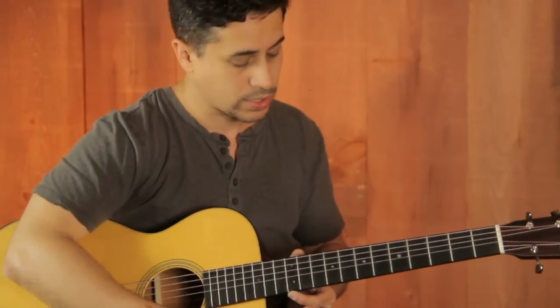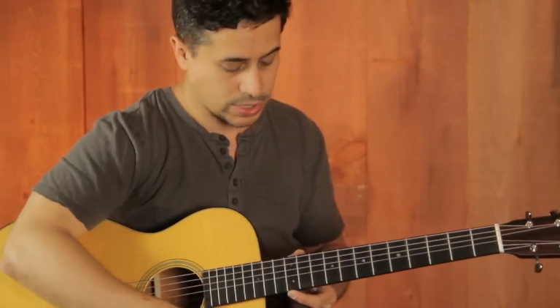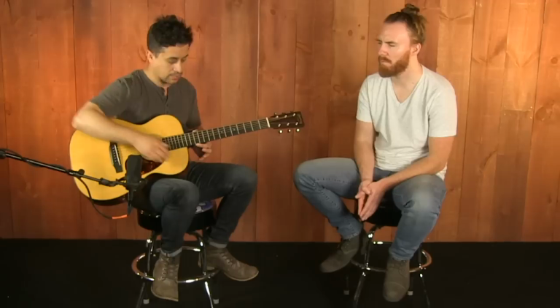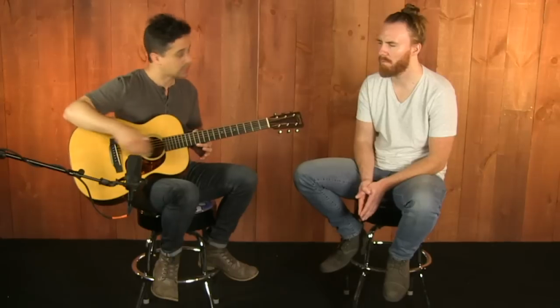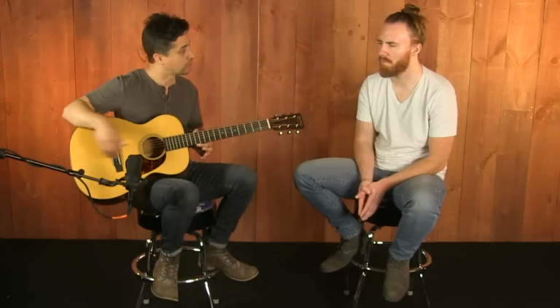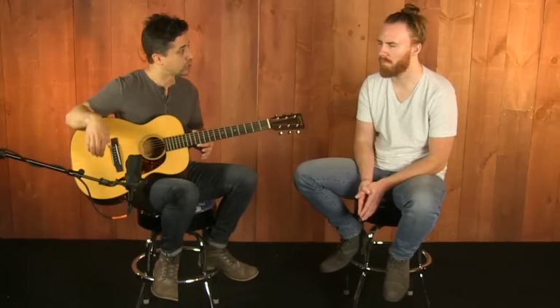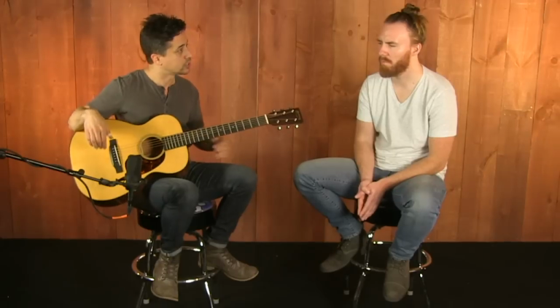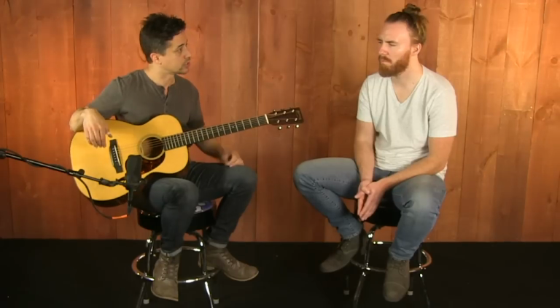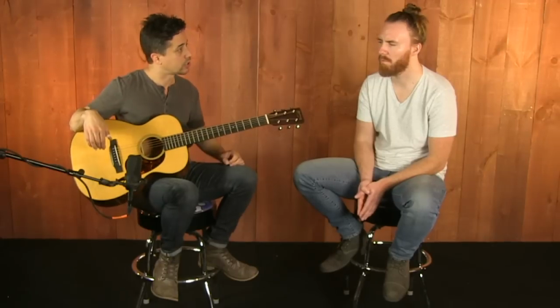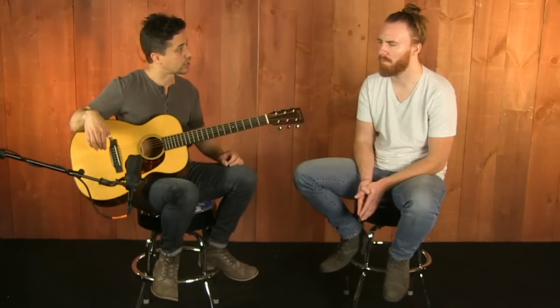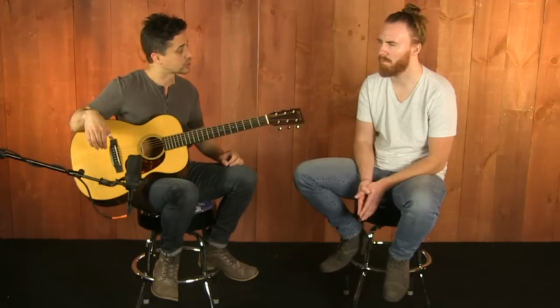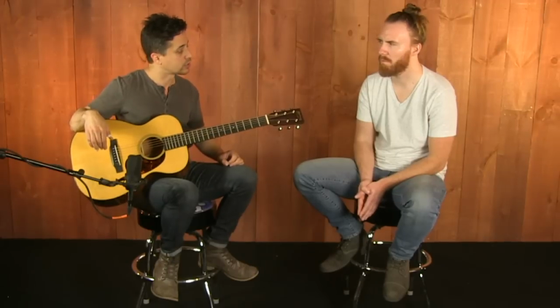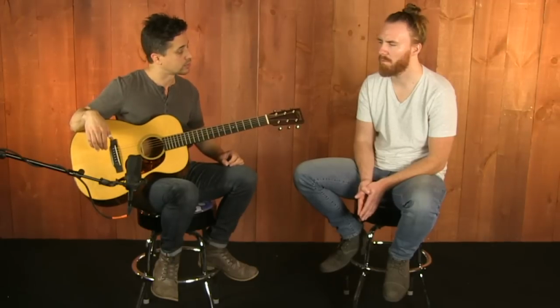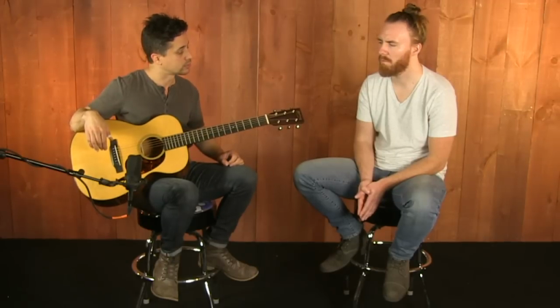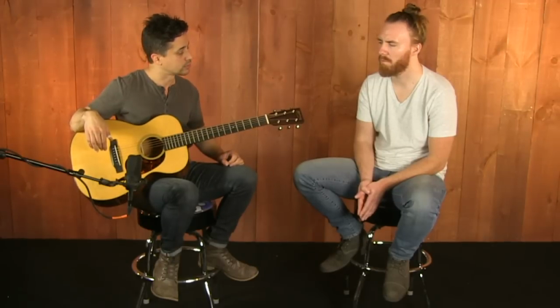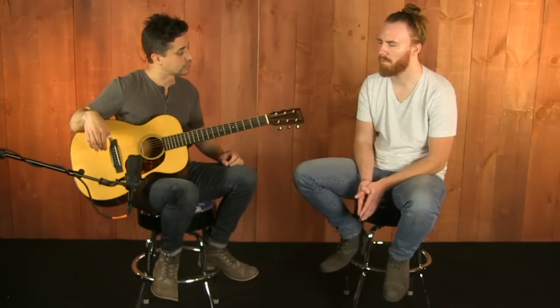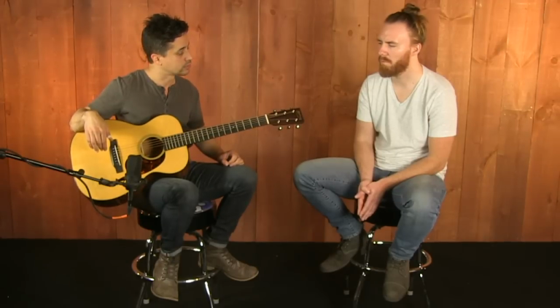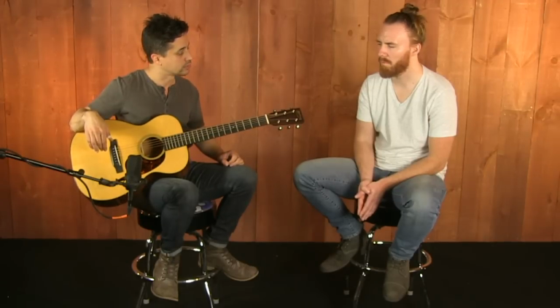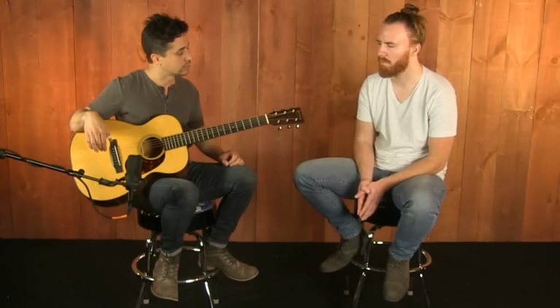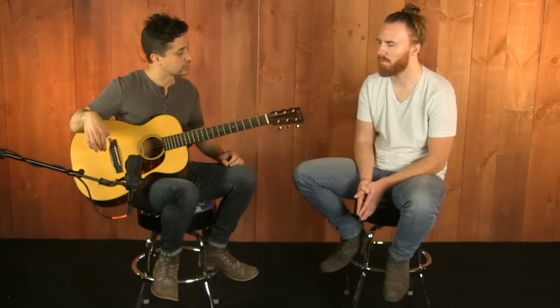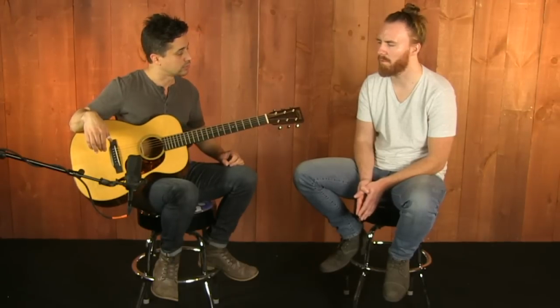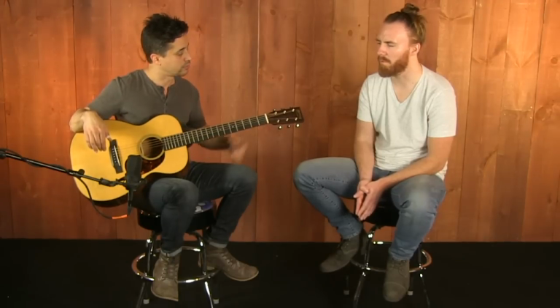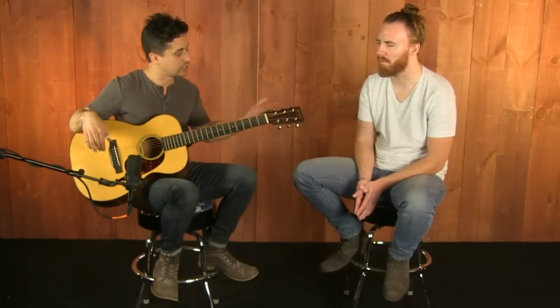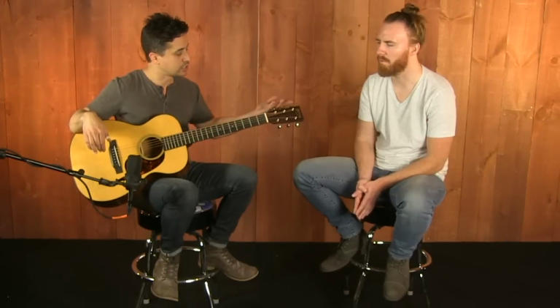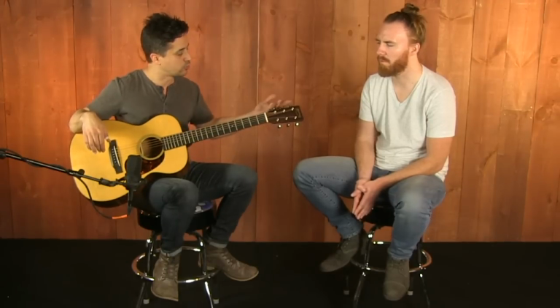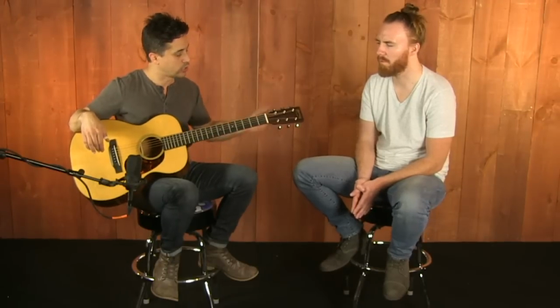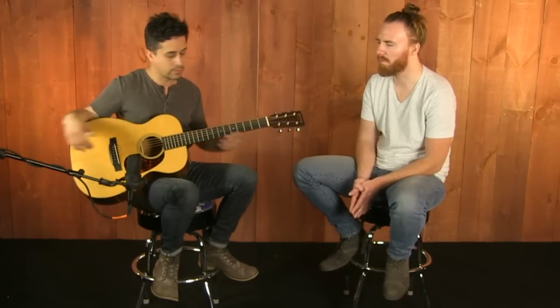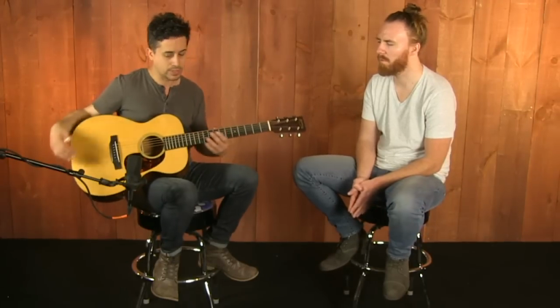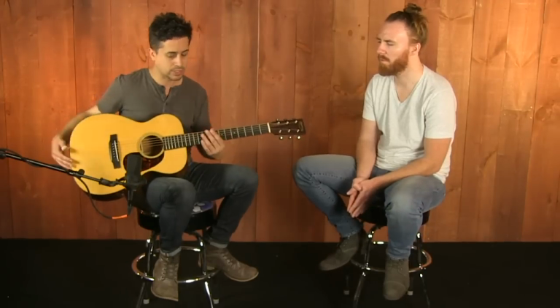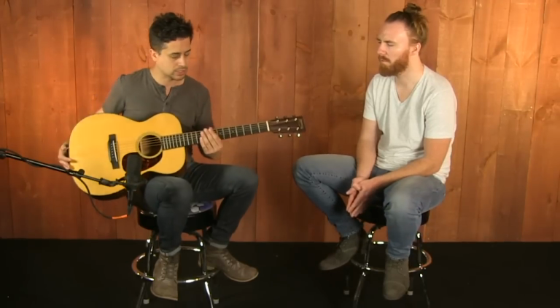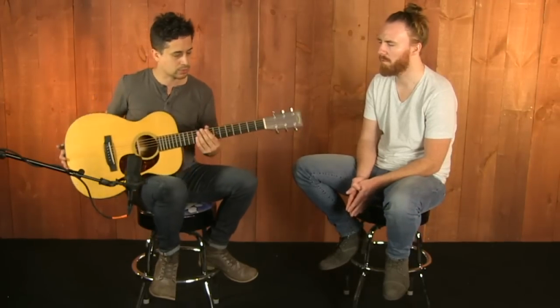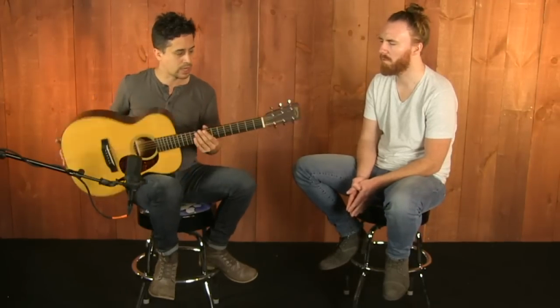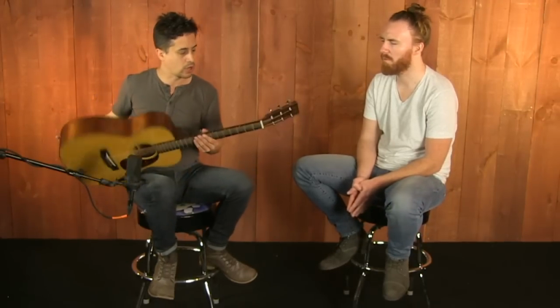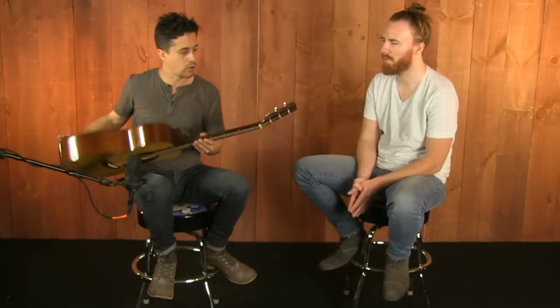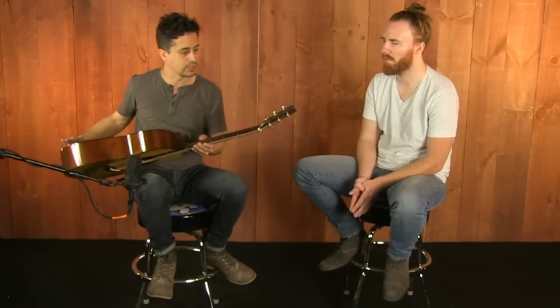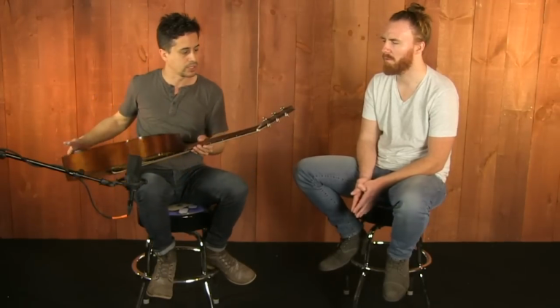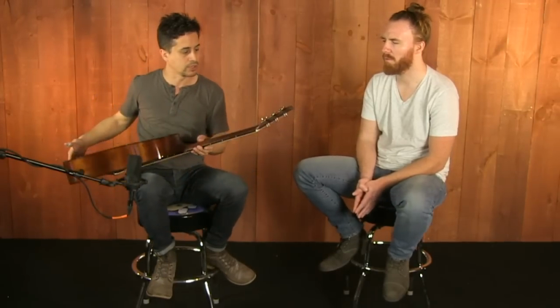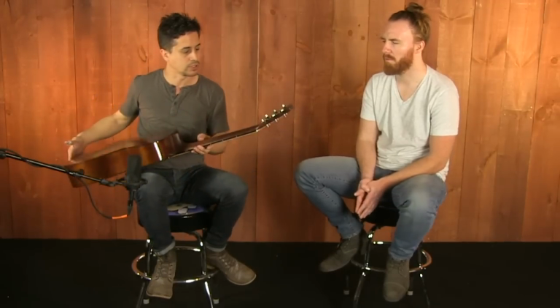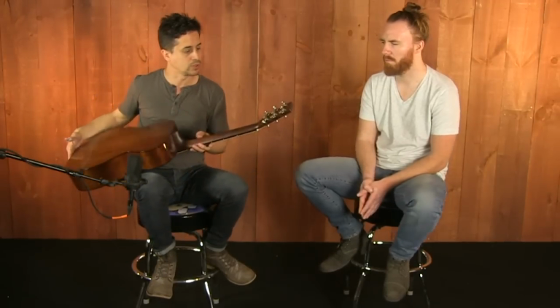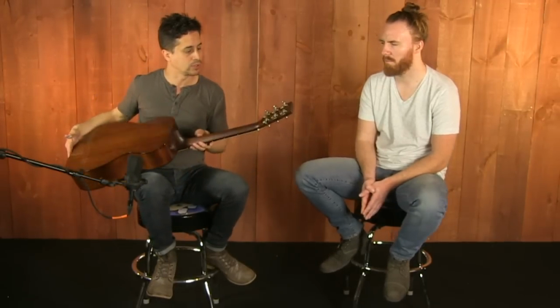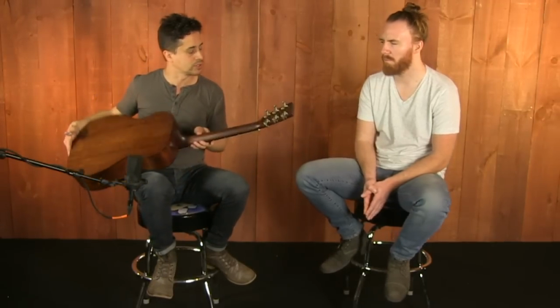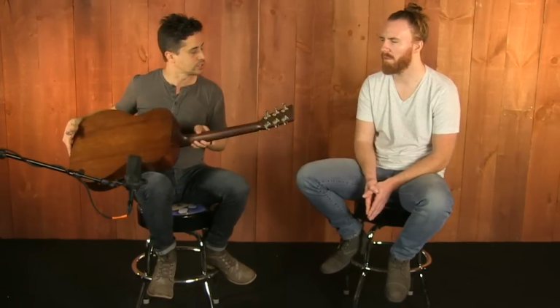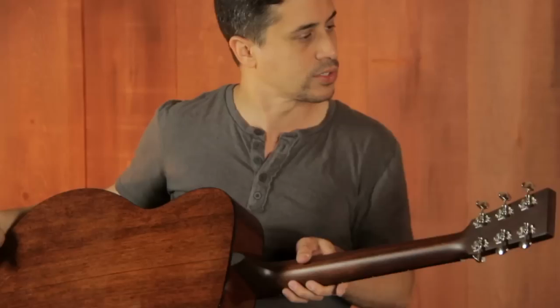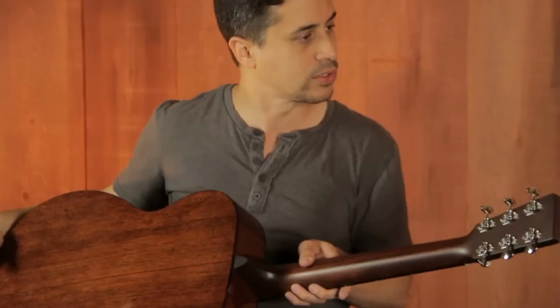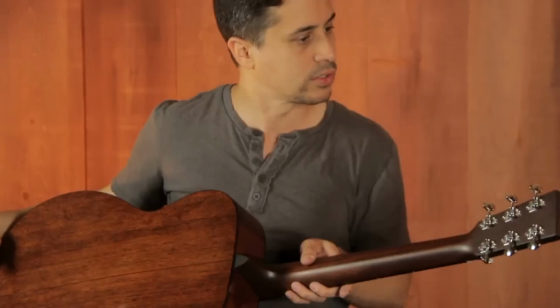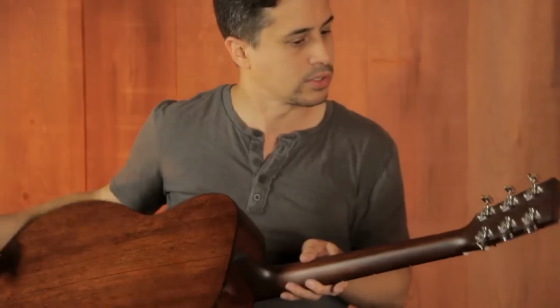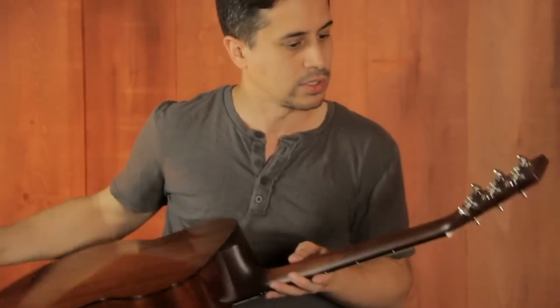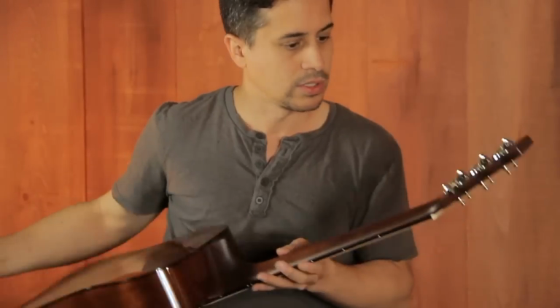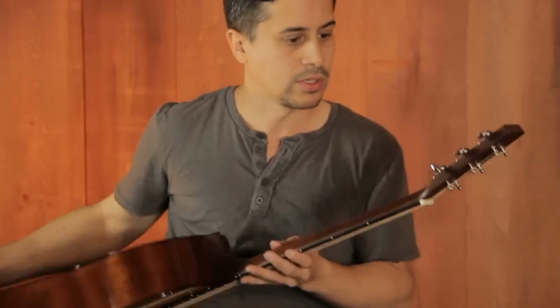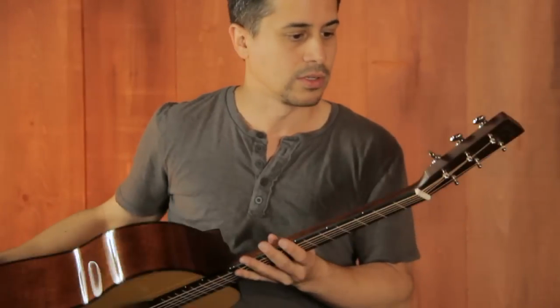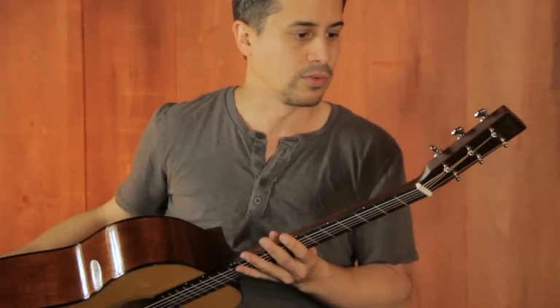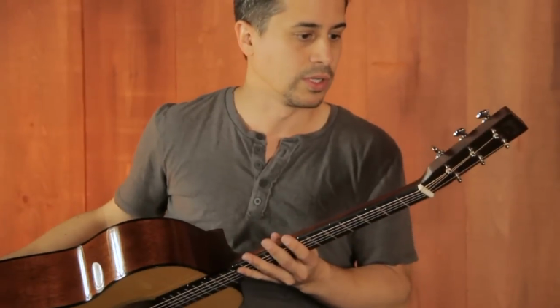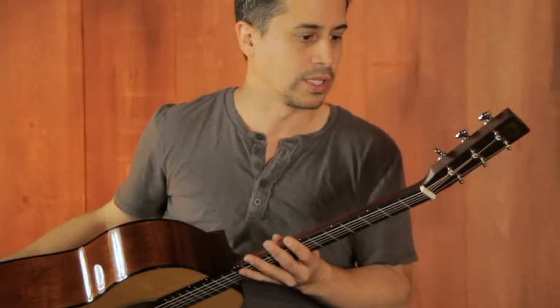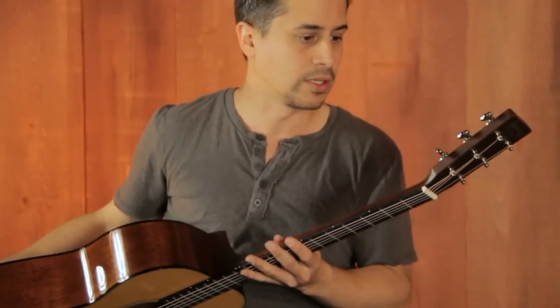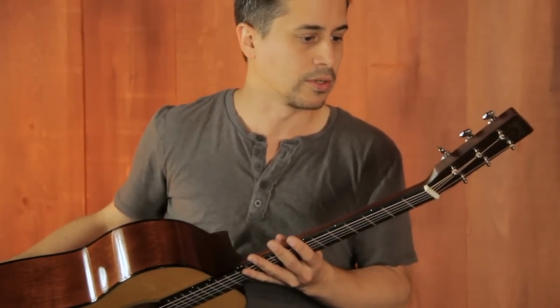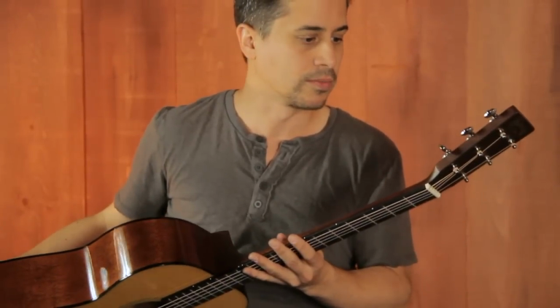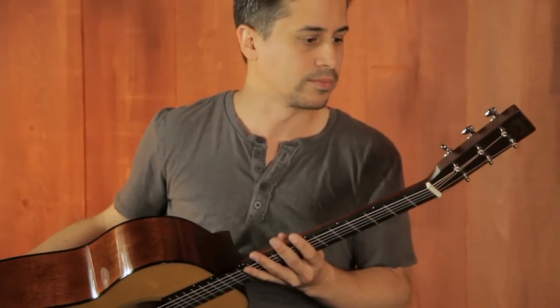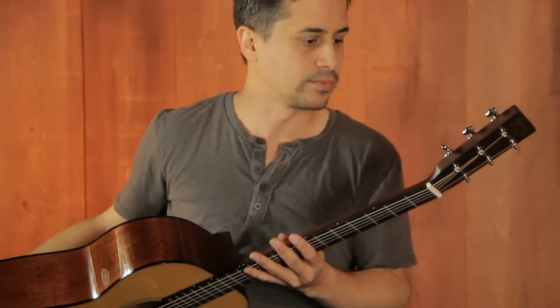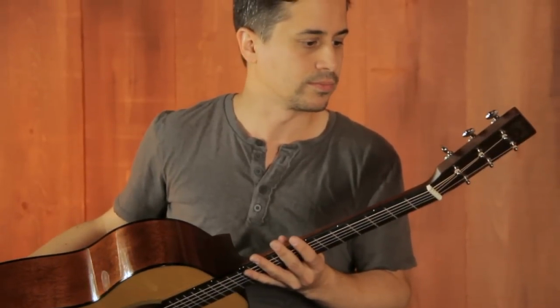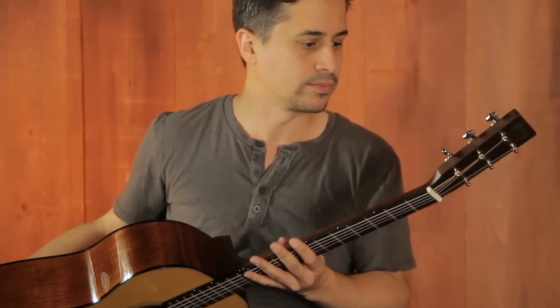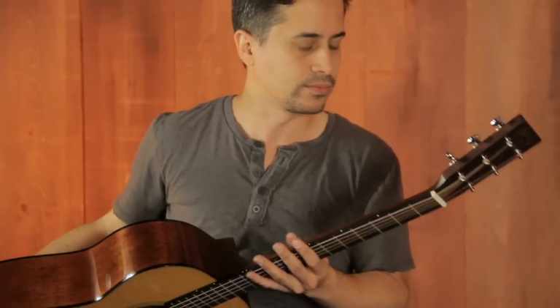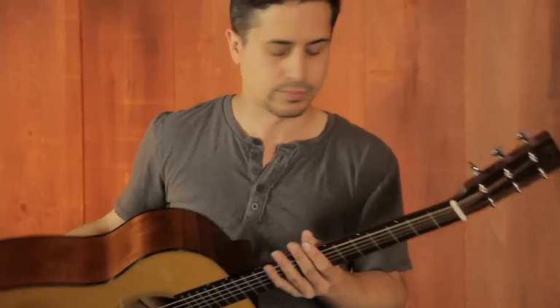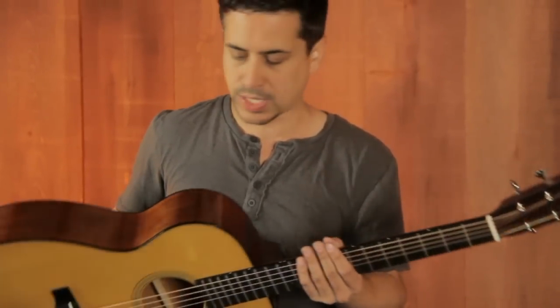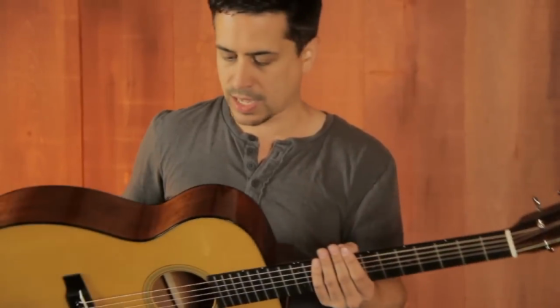Same at the bridge also. Vintage appointments, great open gear tuners. Really killer. Nice.